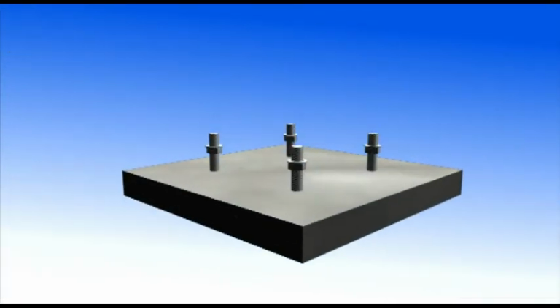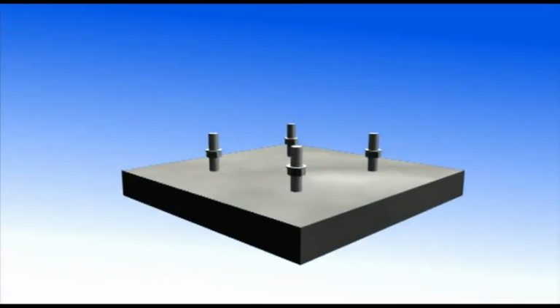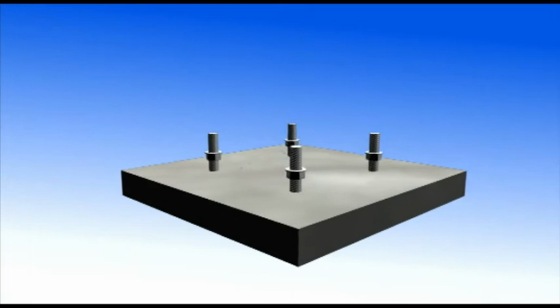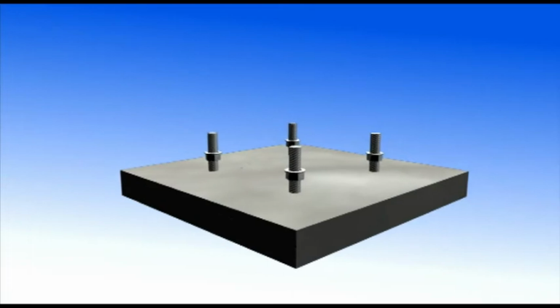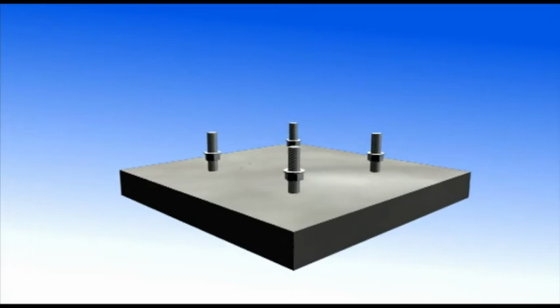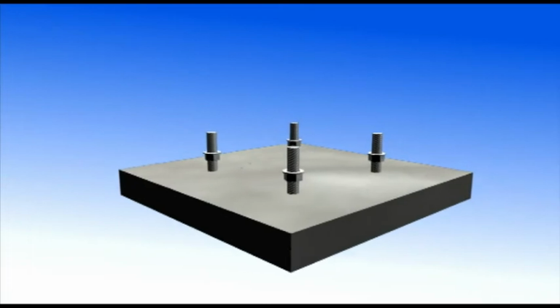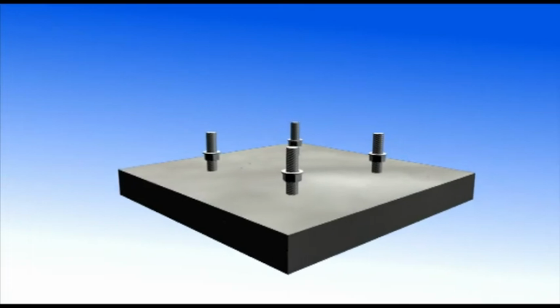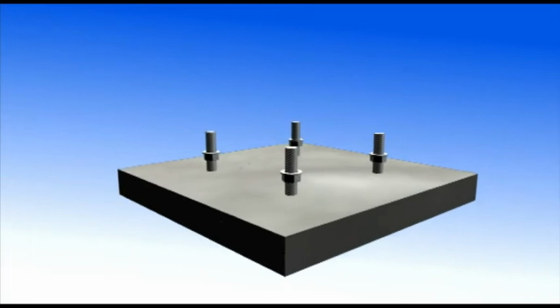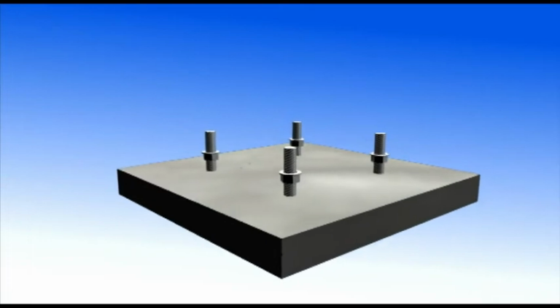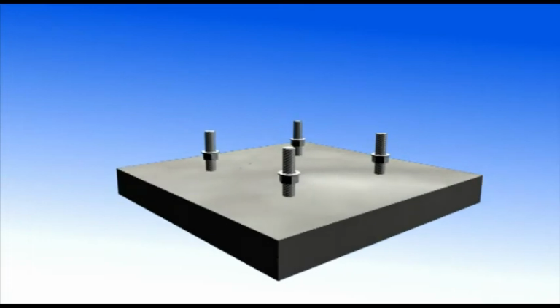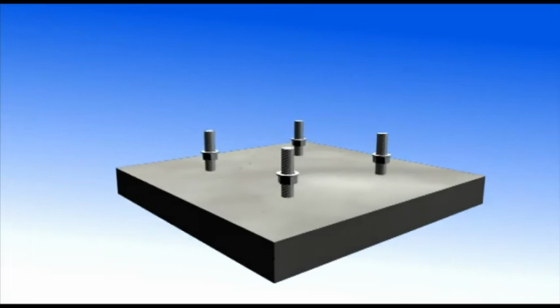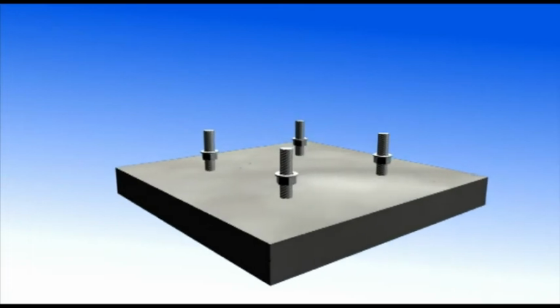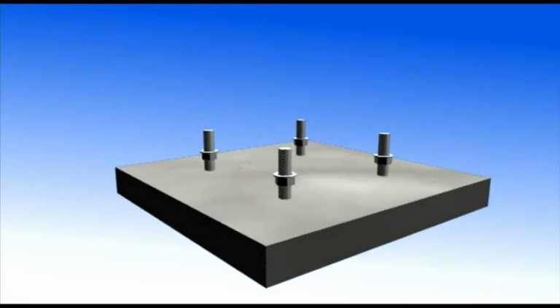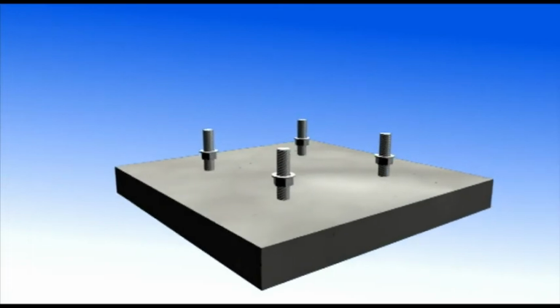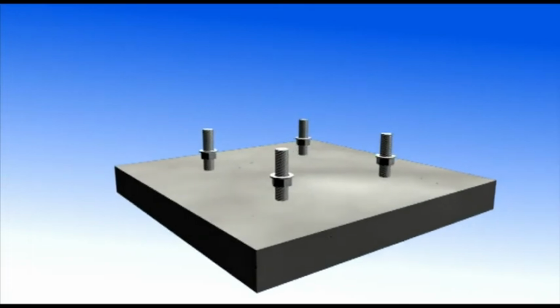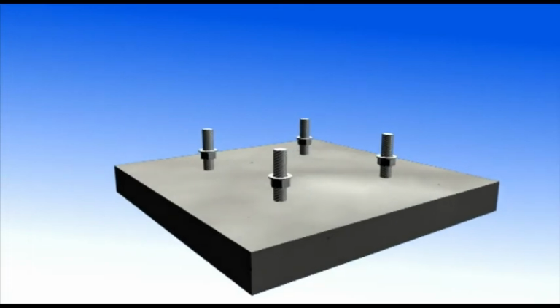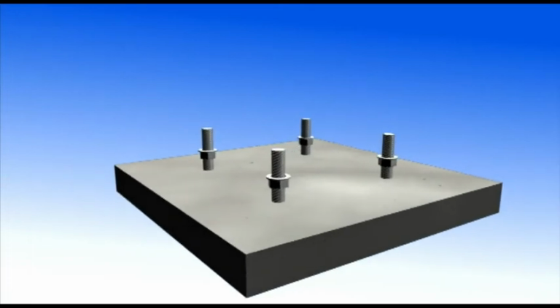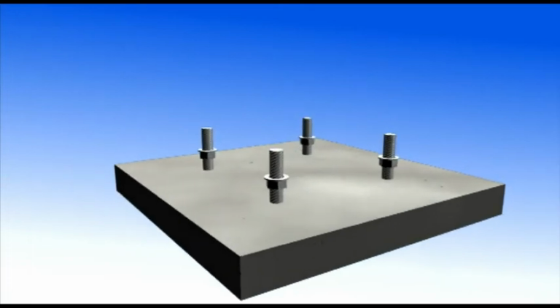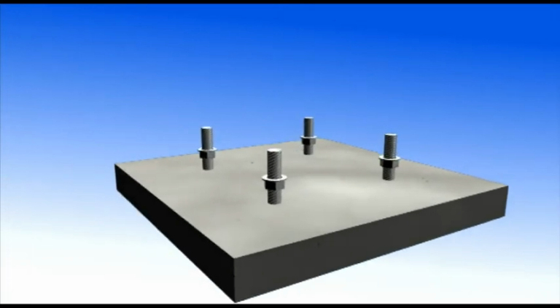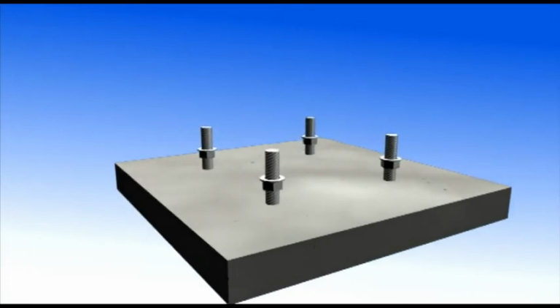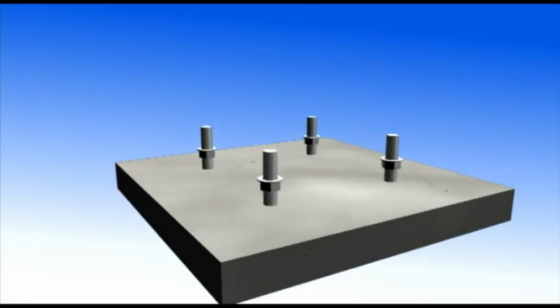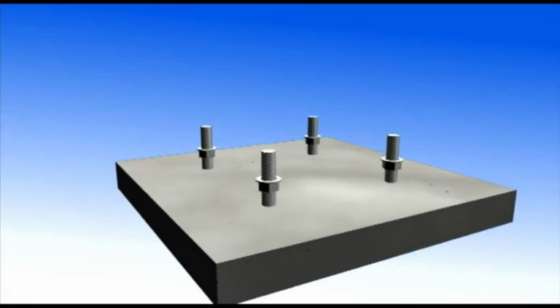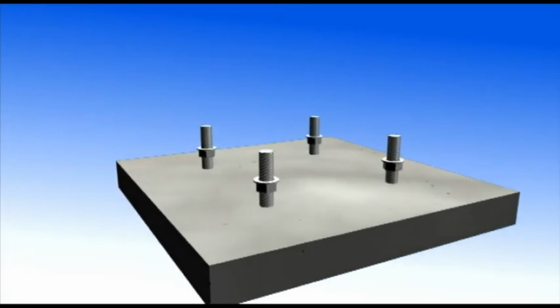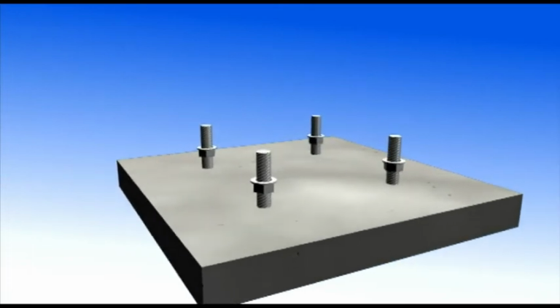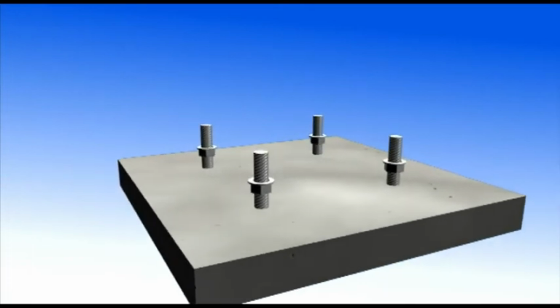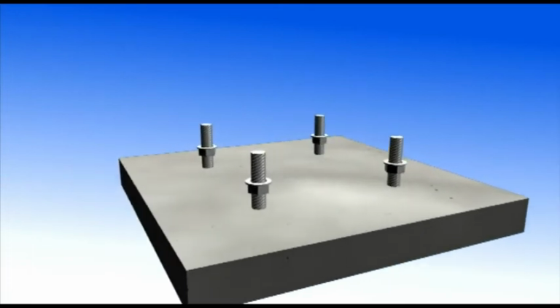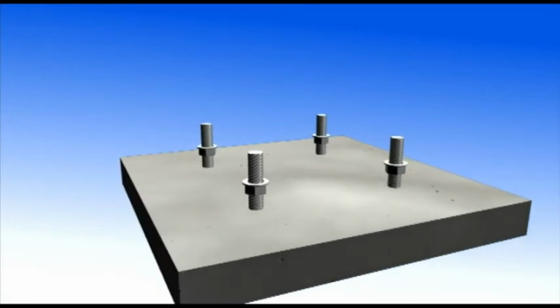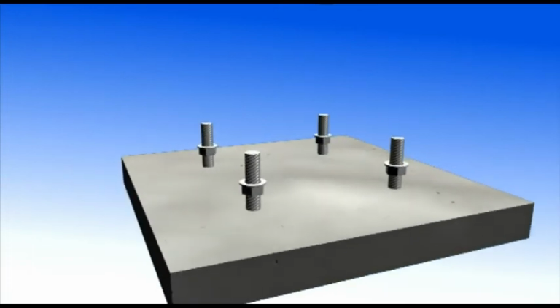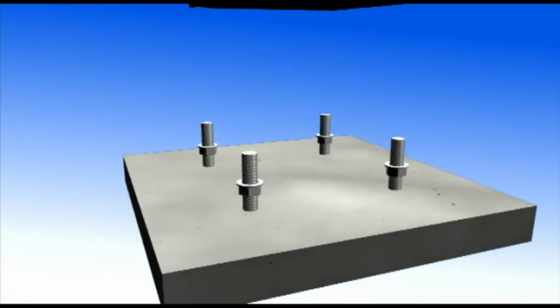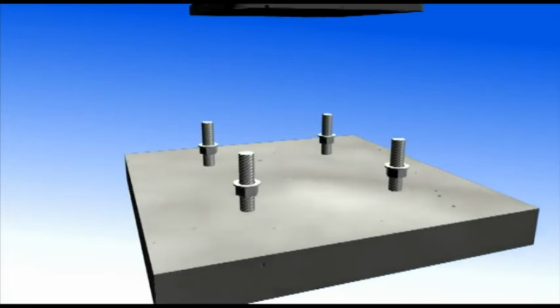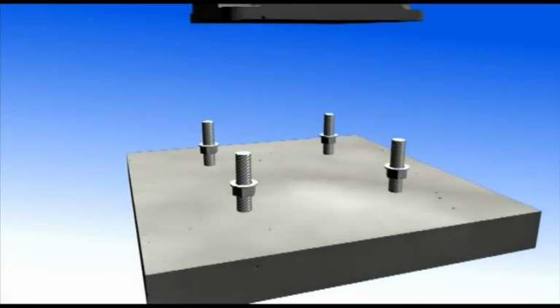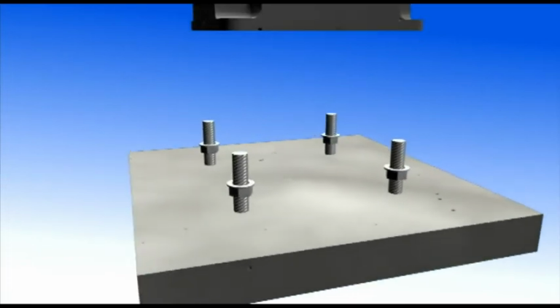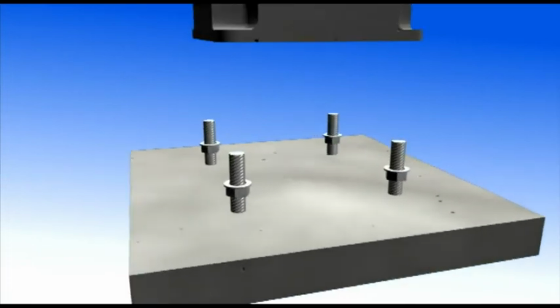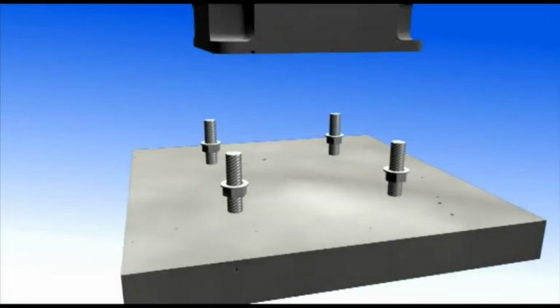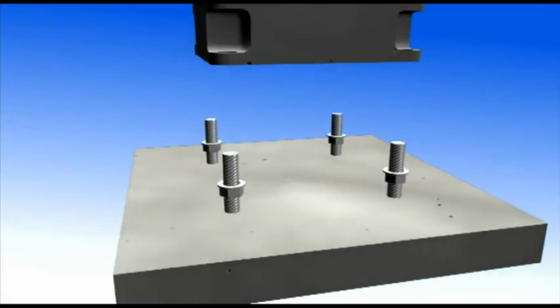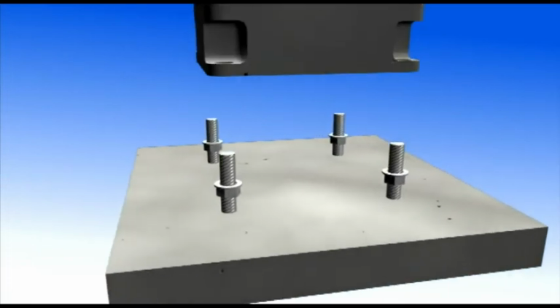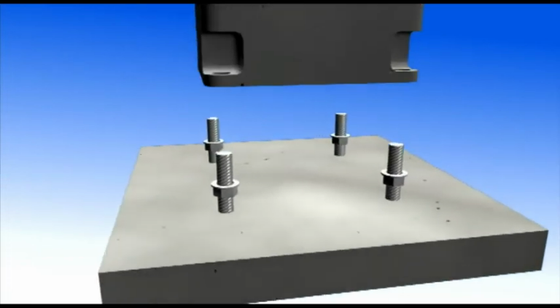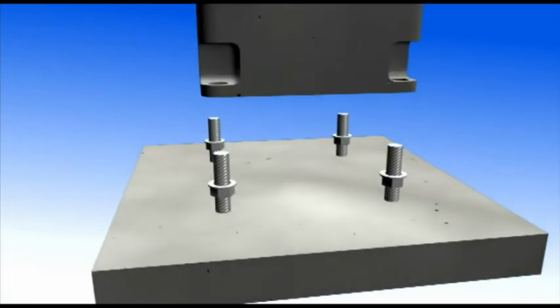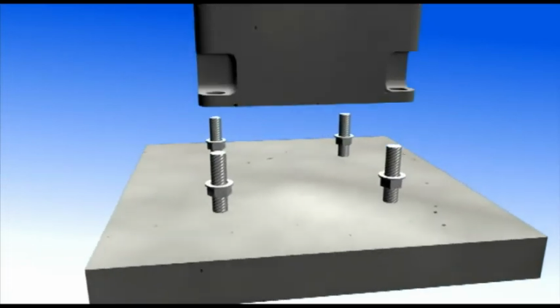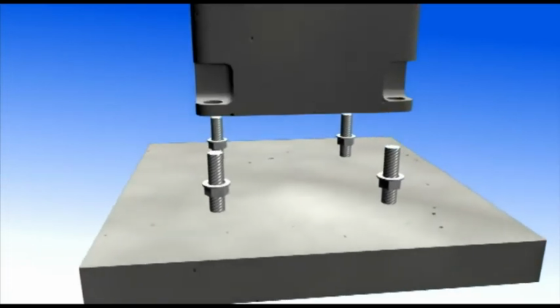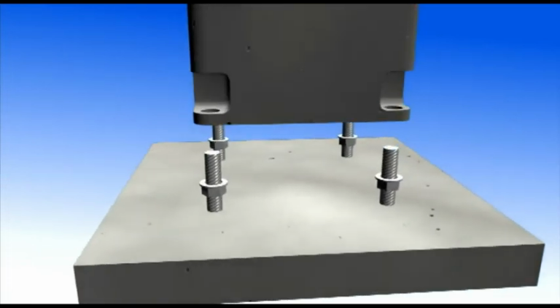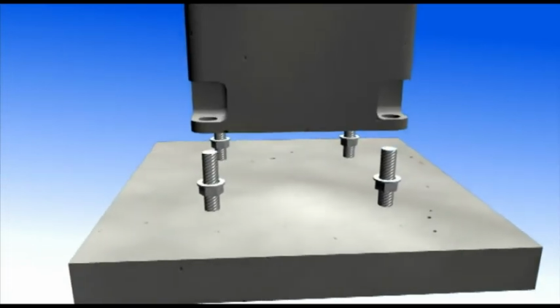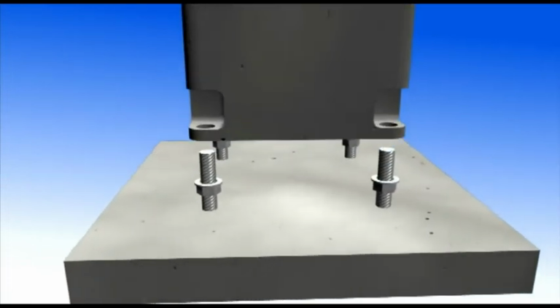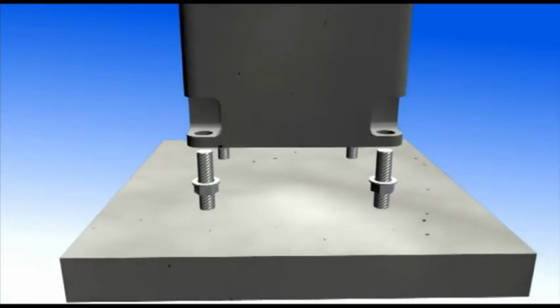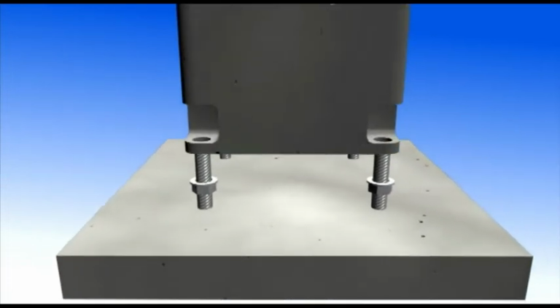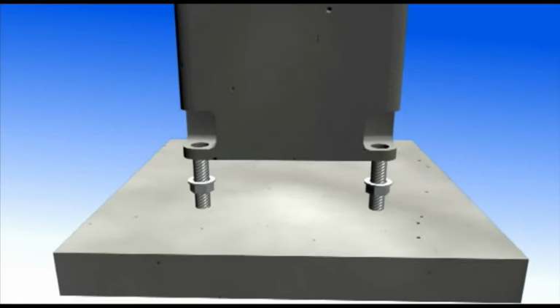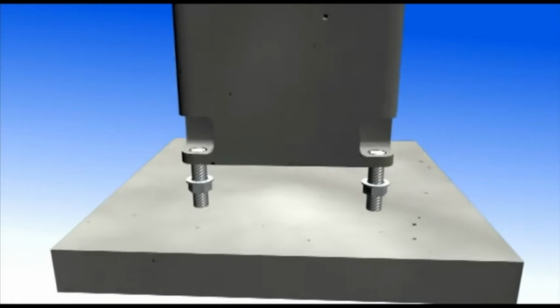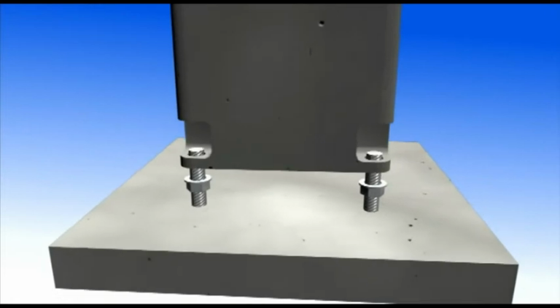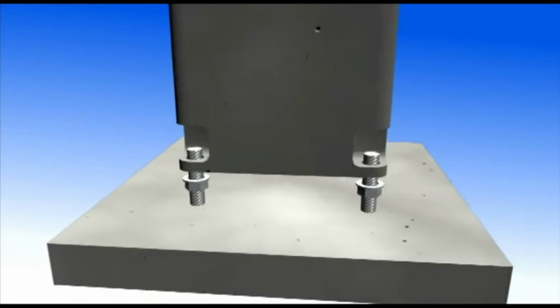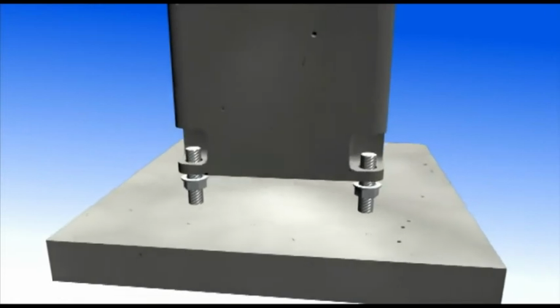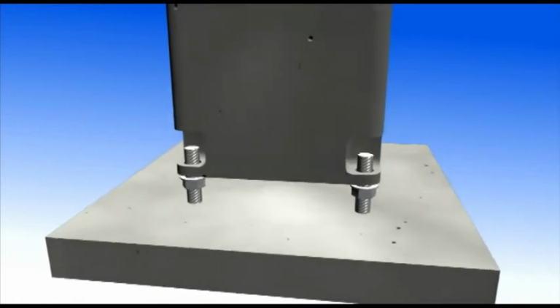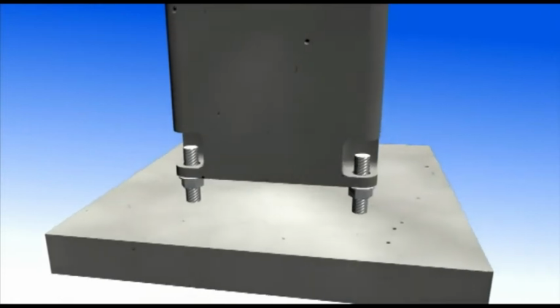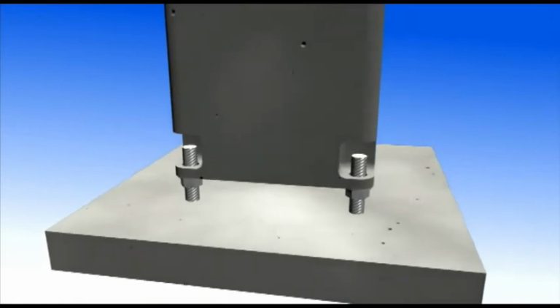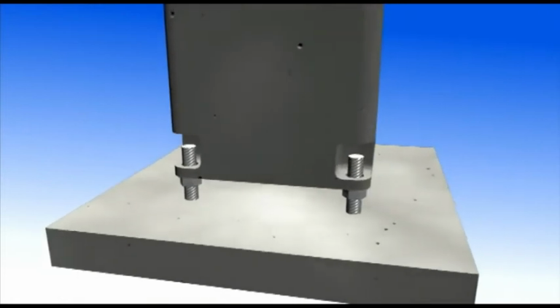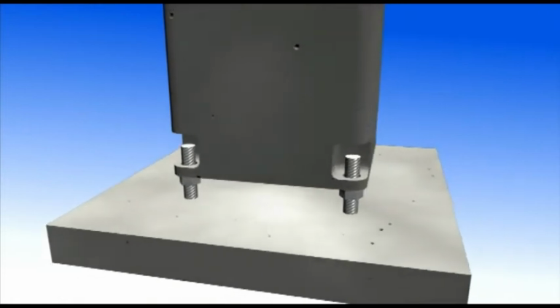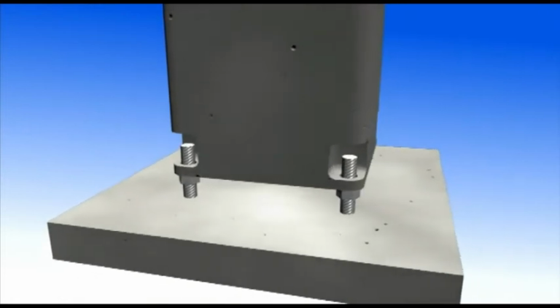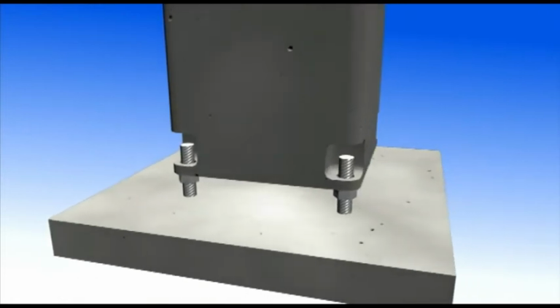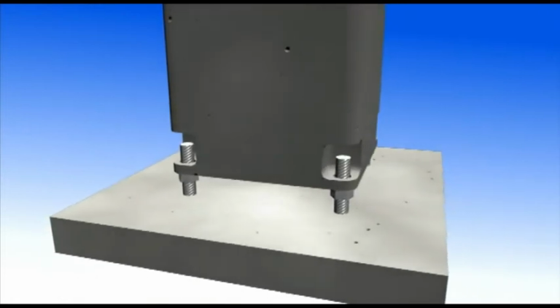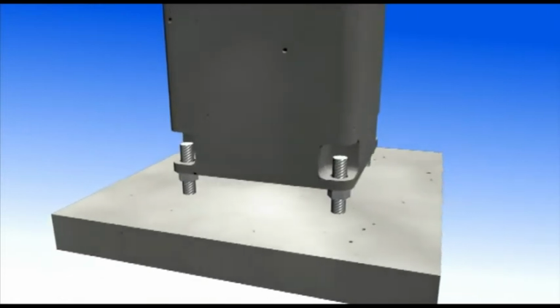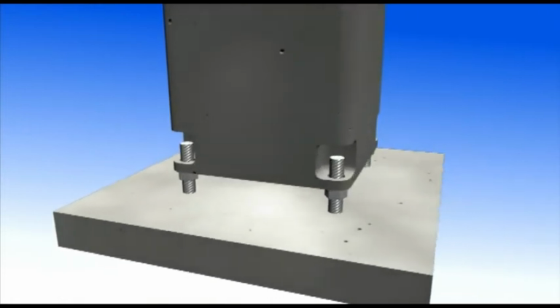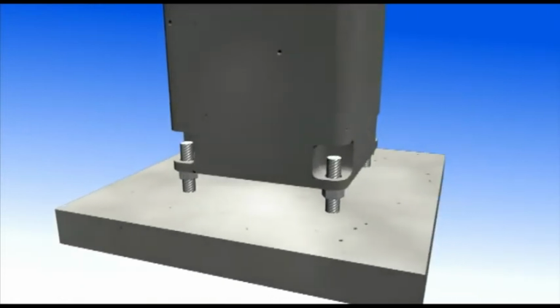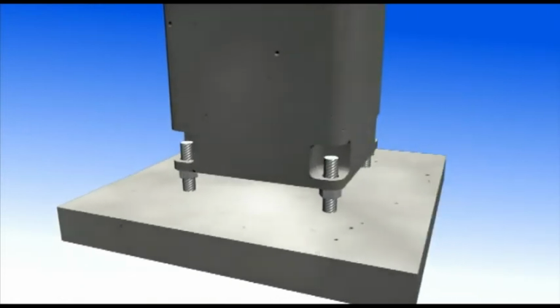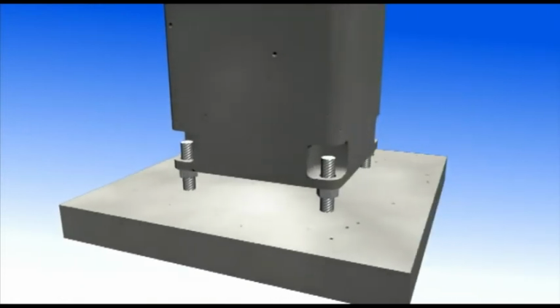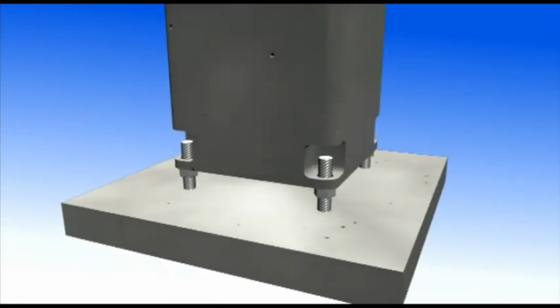To join column-to-columns or columns-to-foundations, the ANSTAR AK column shoes and threaded bars are used.